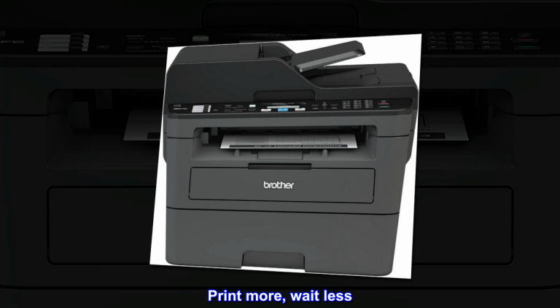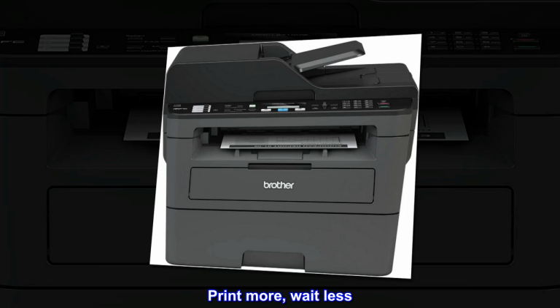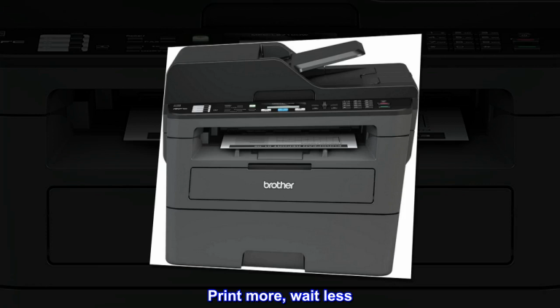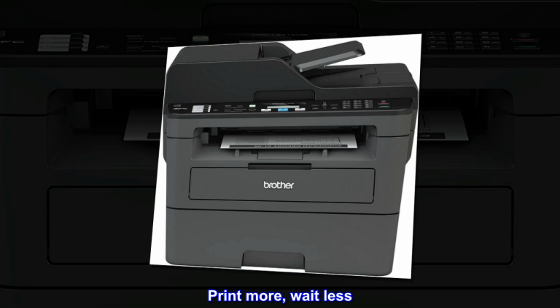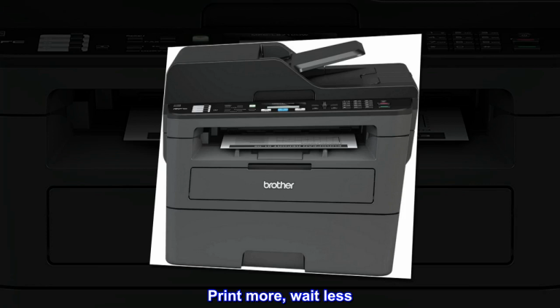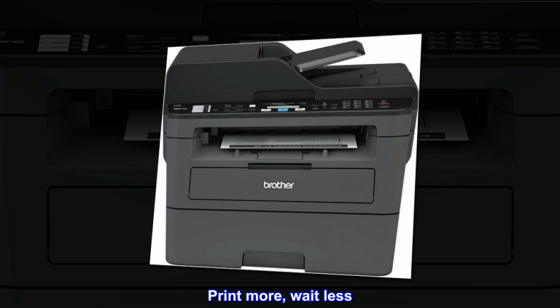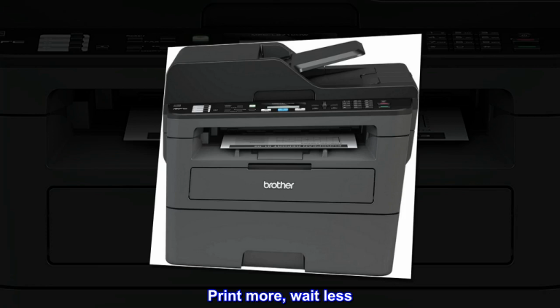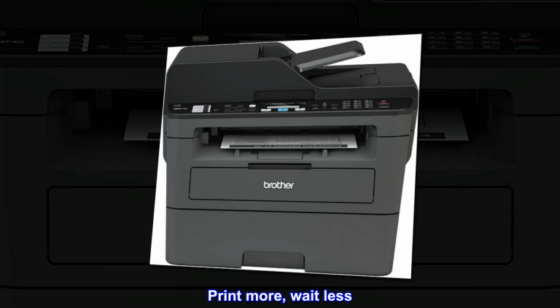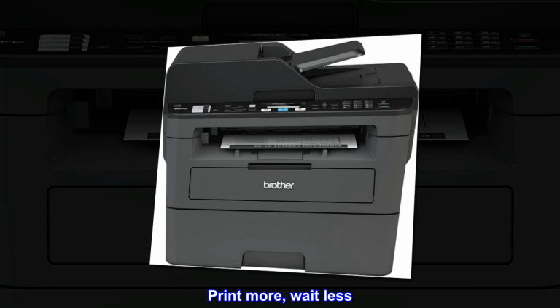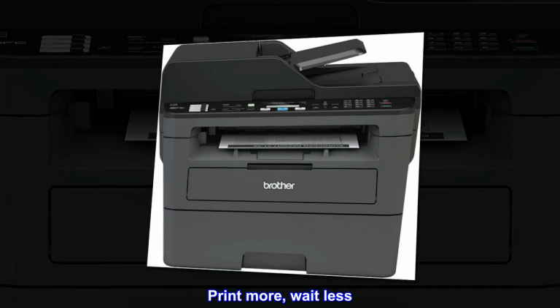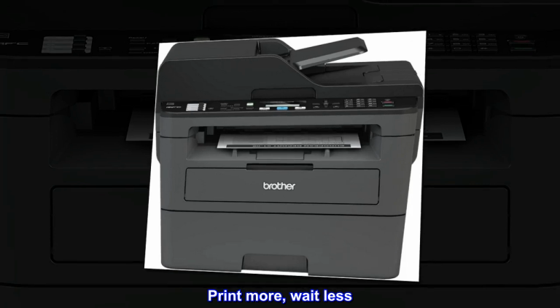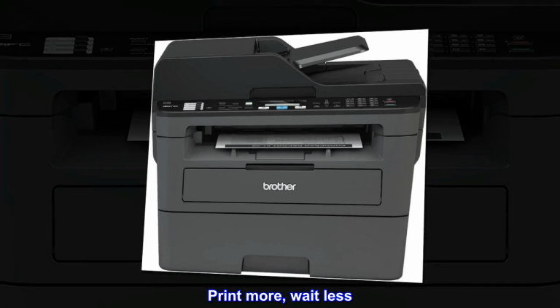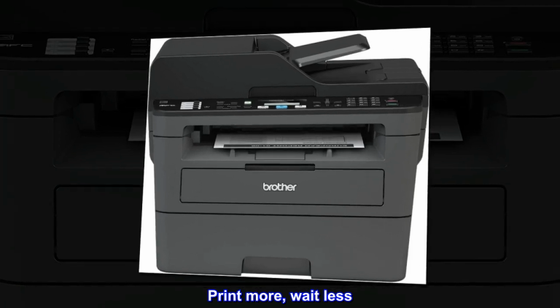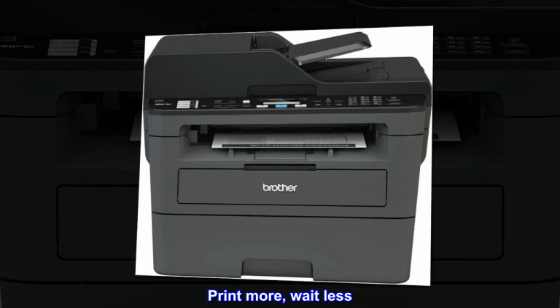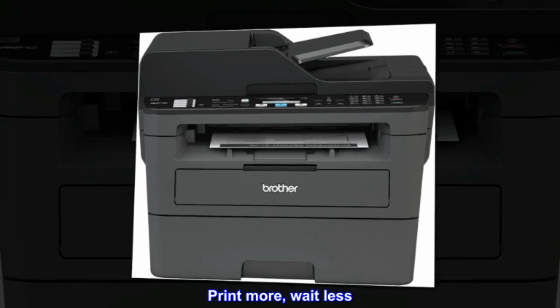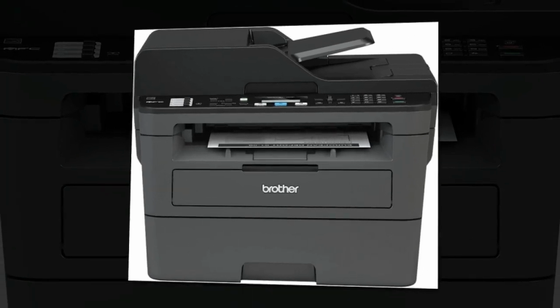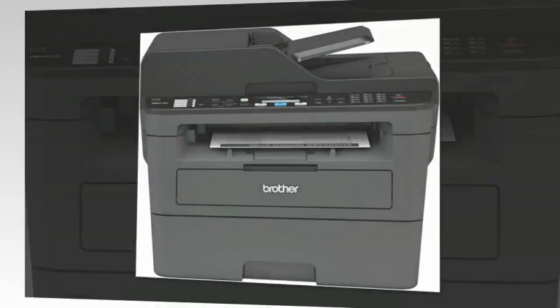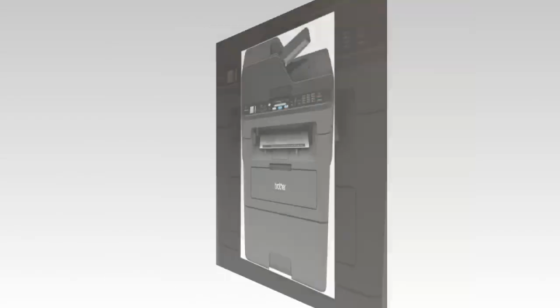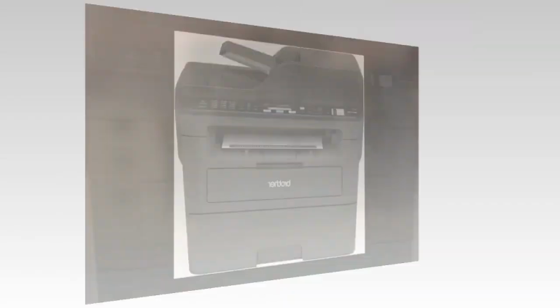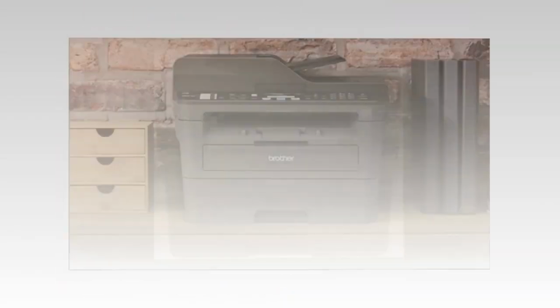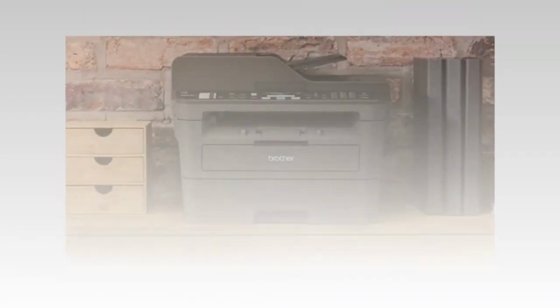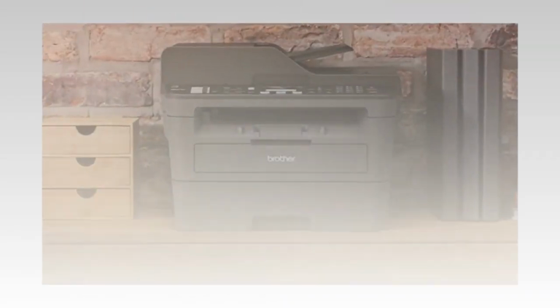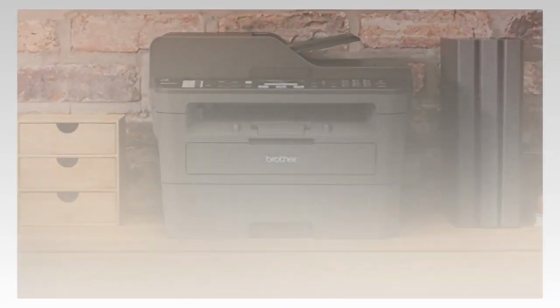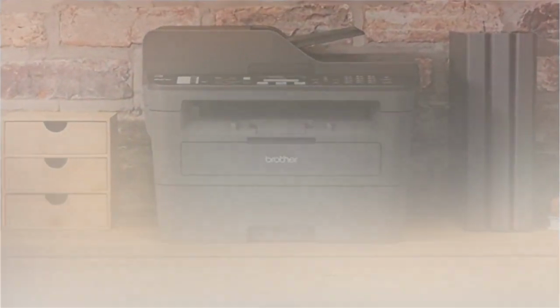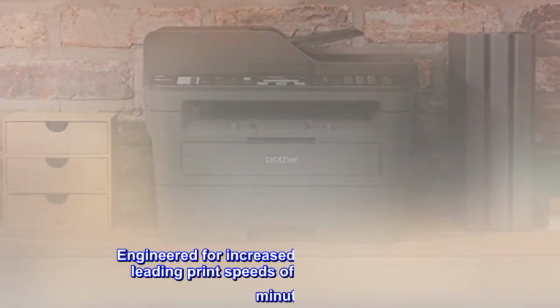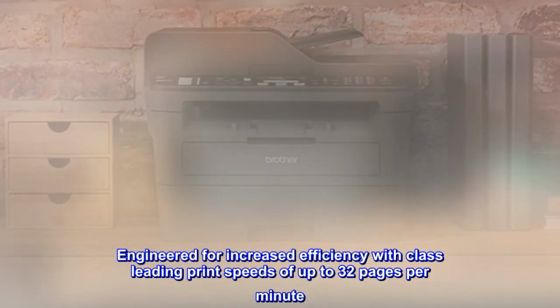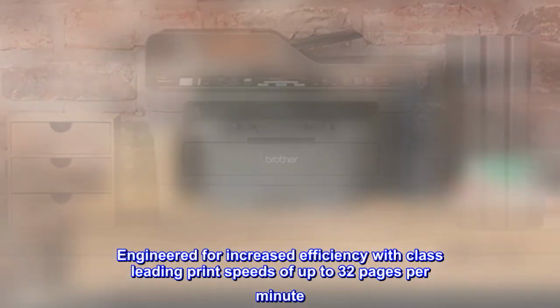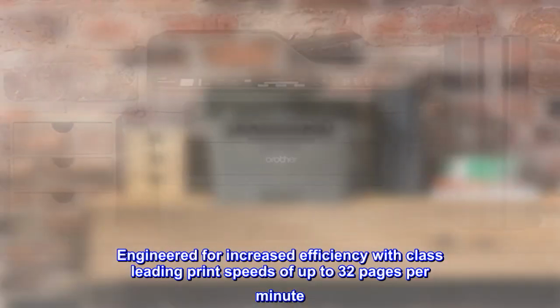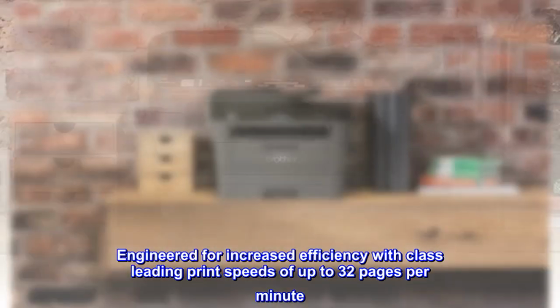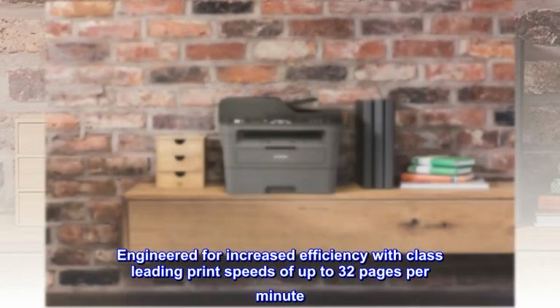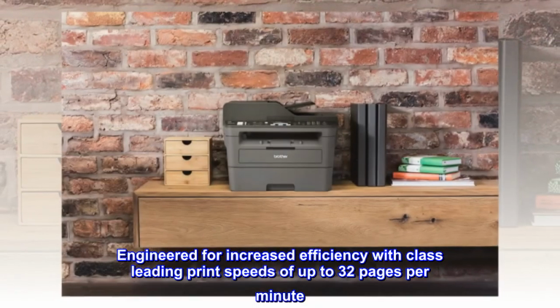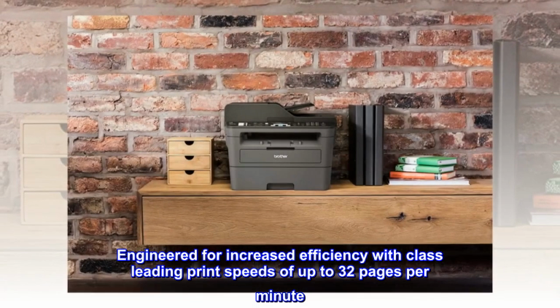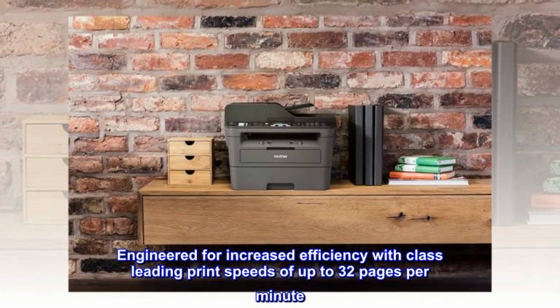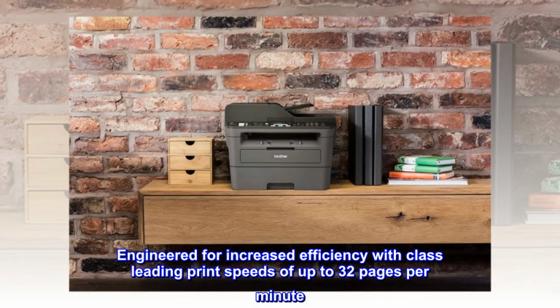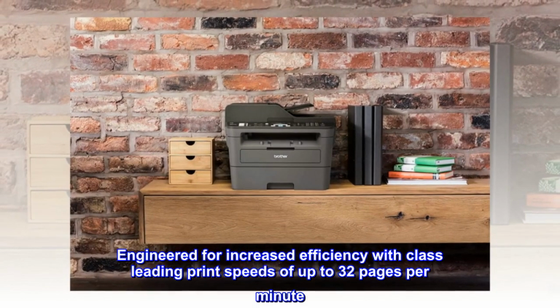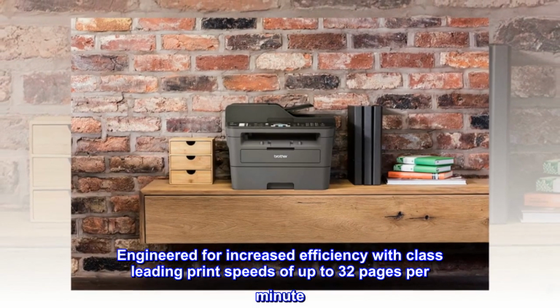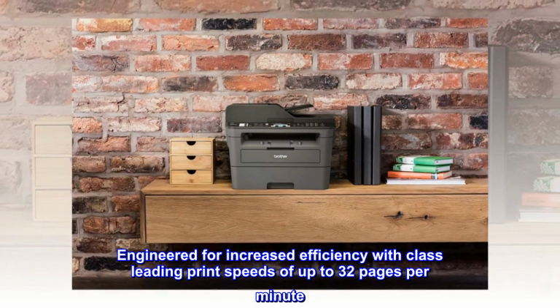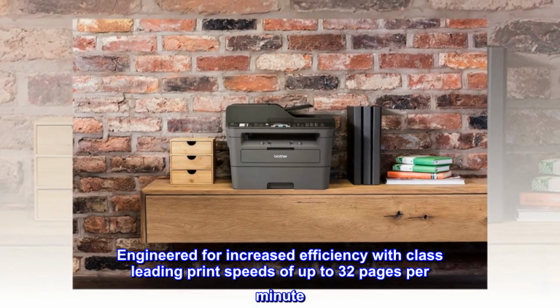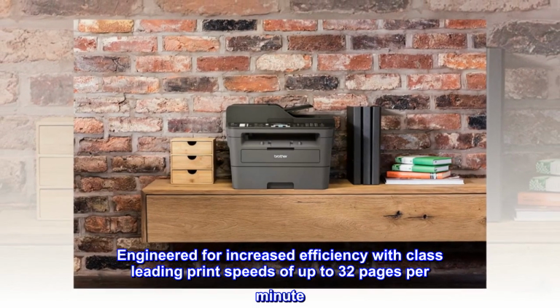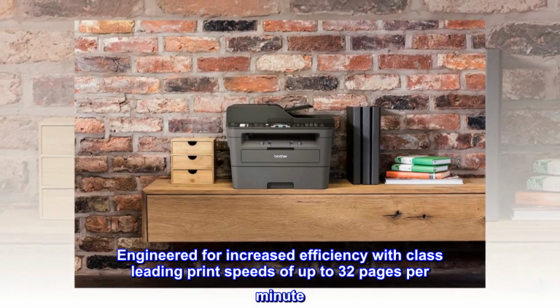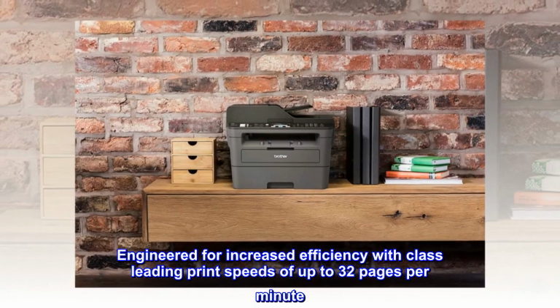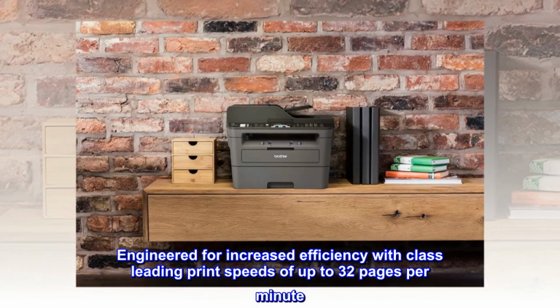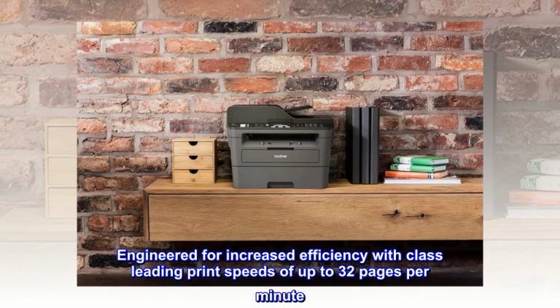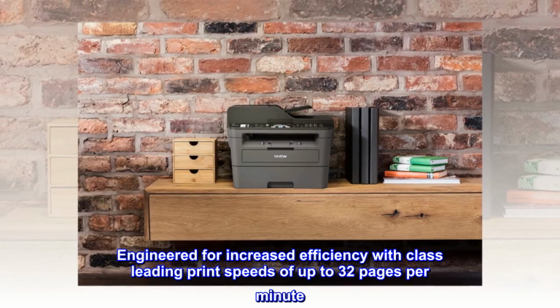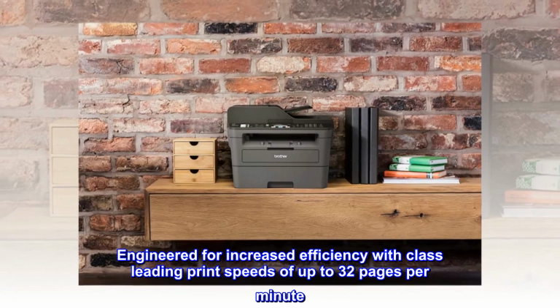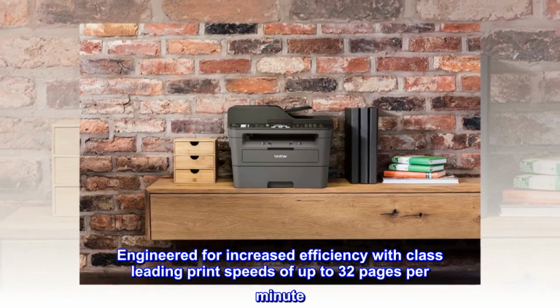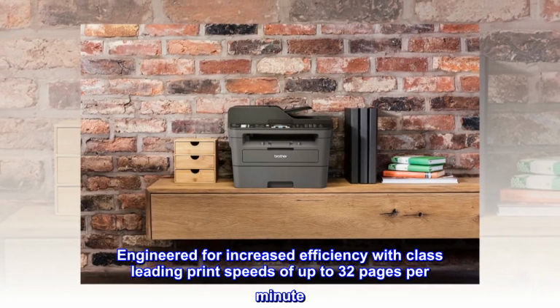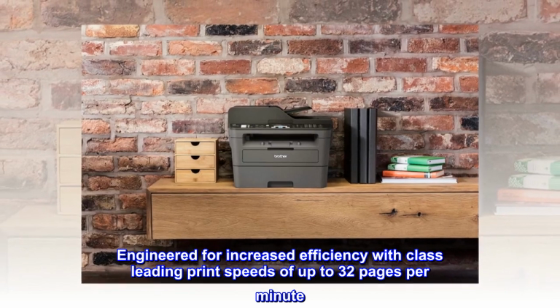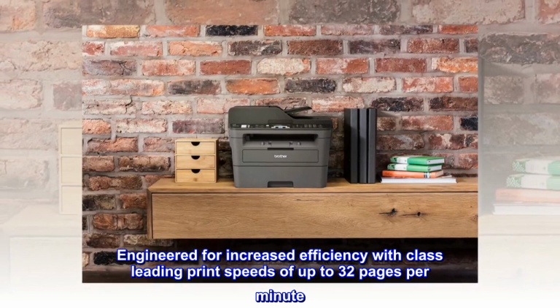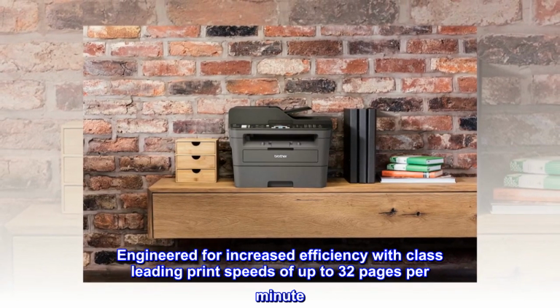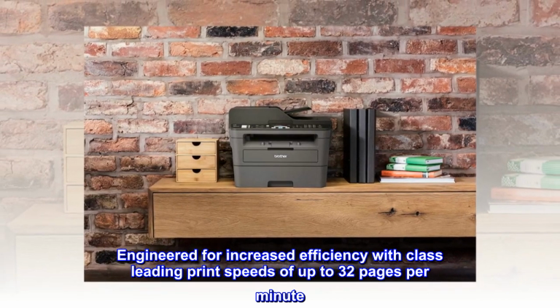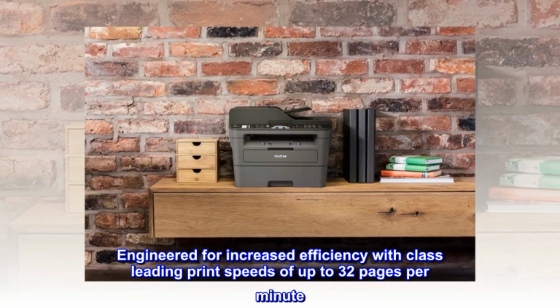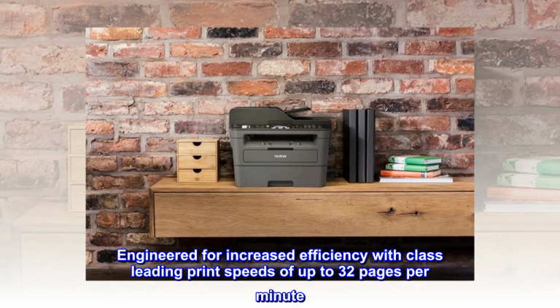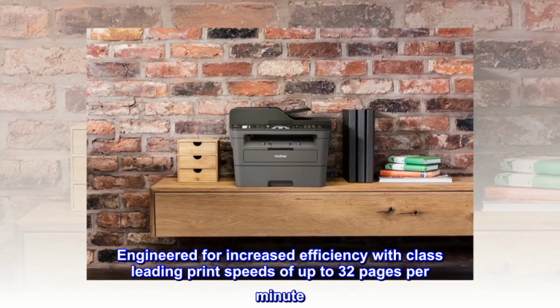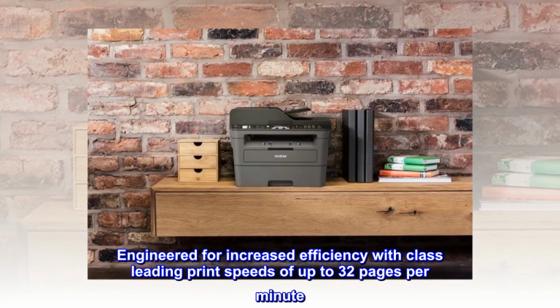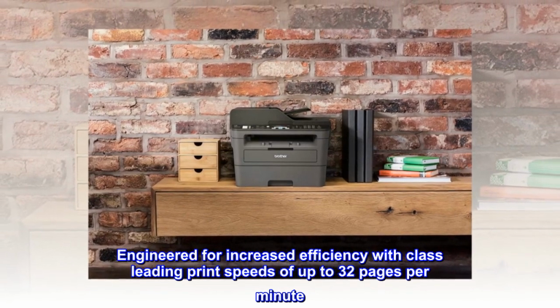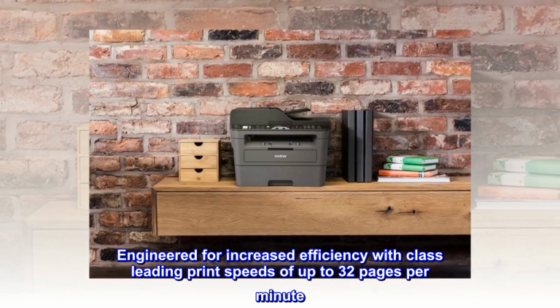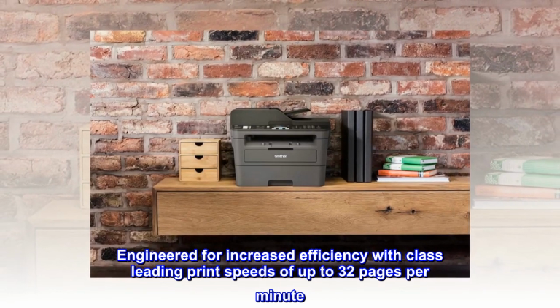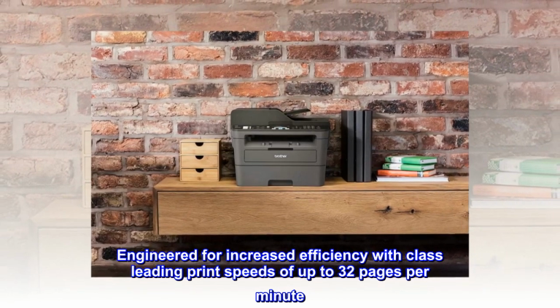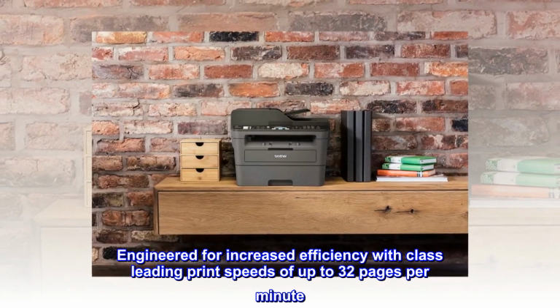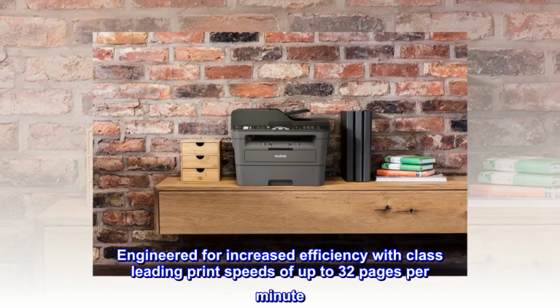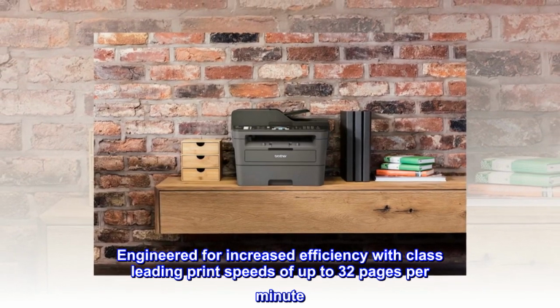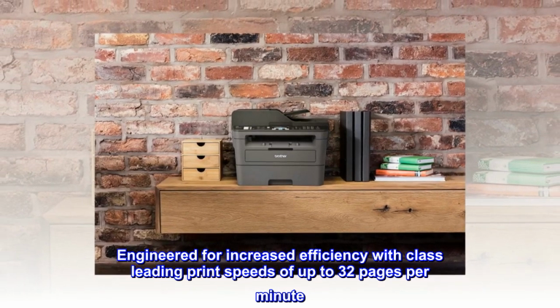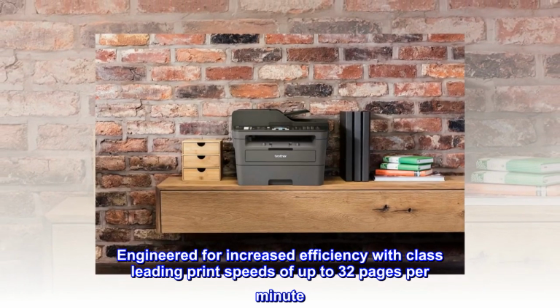Print more, wait less. Engineered for increased efficiency with class-leading print speeds of up to 32 pages per minute.